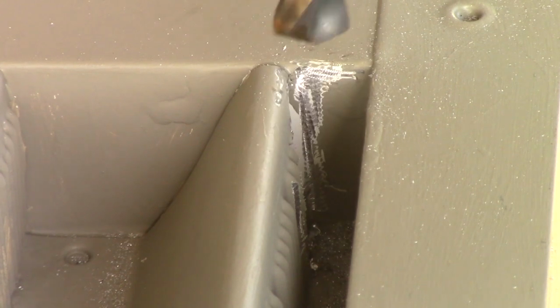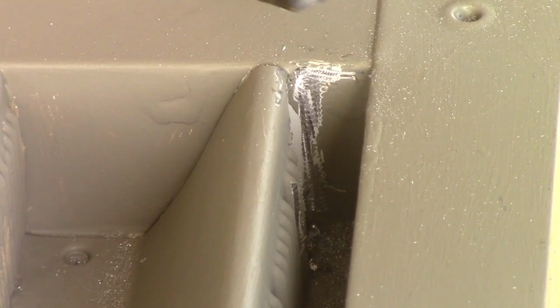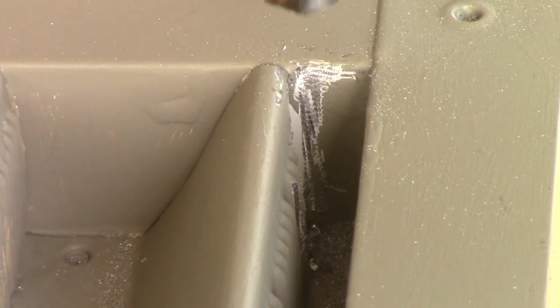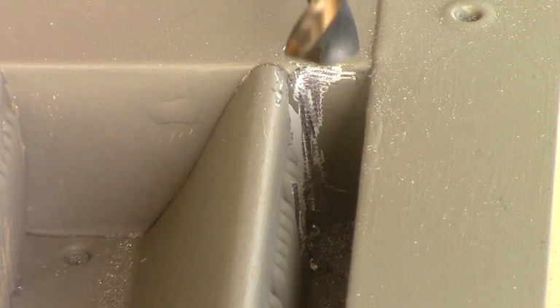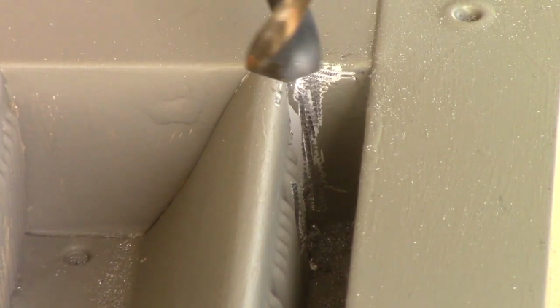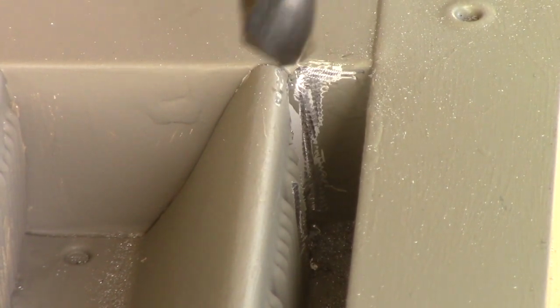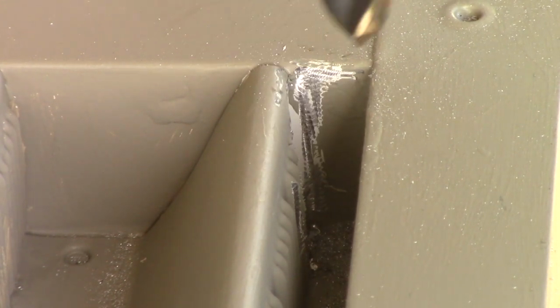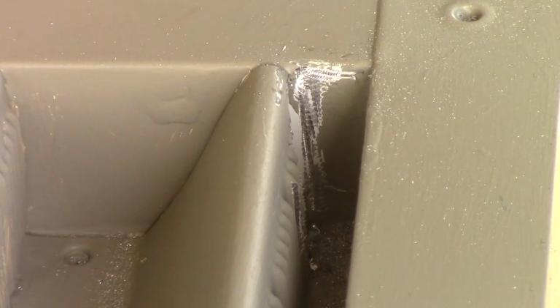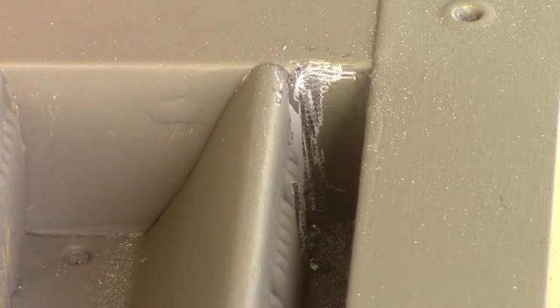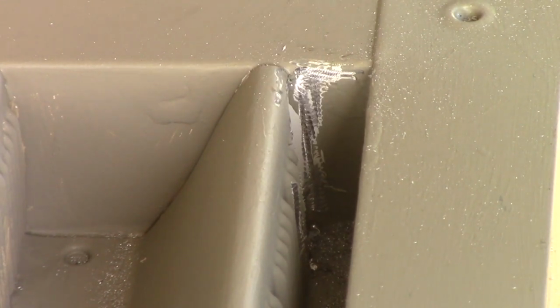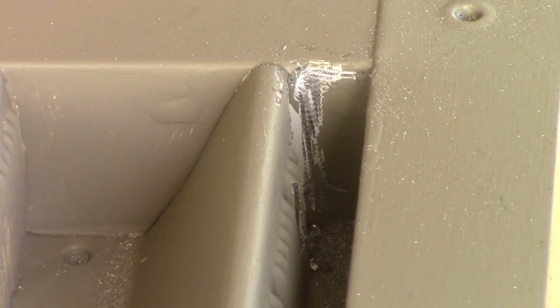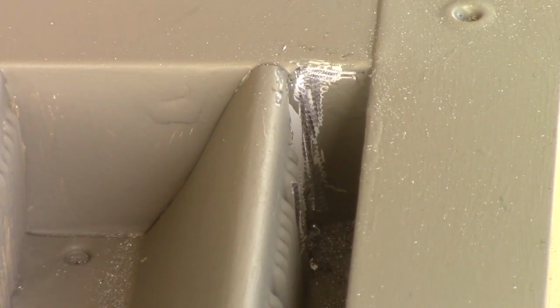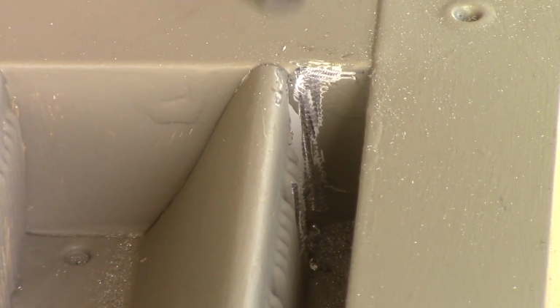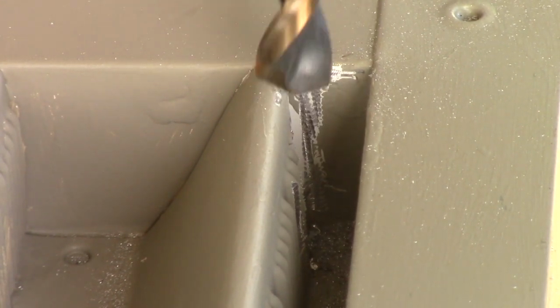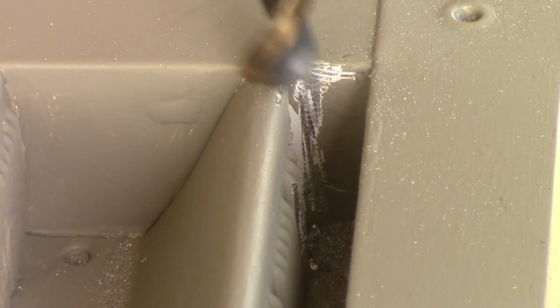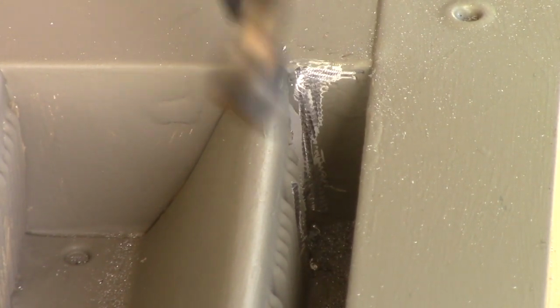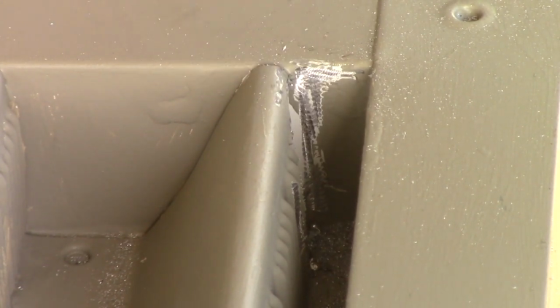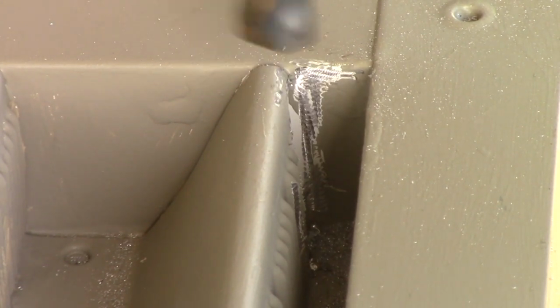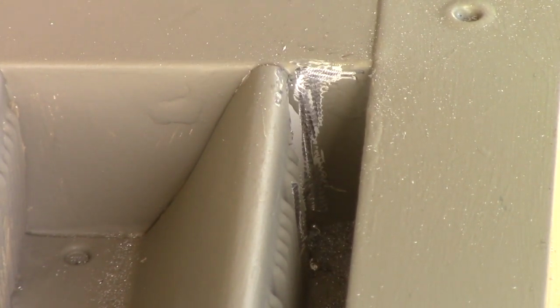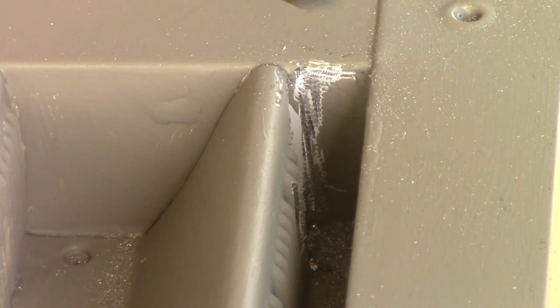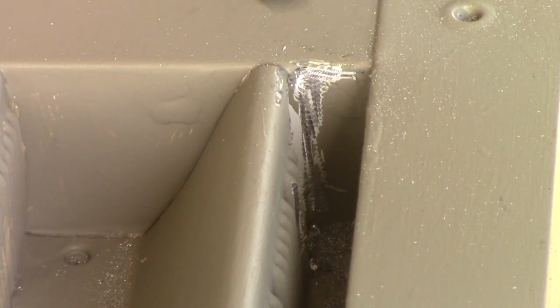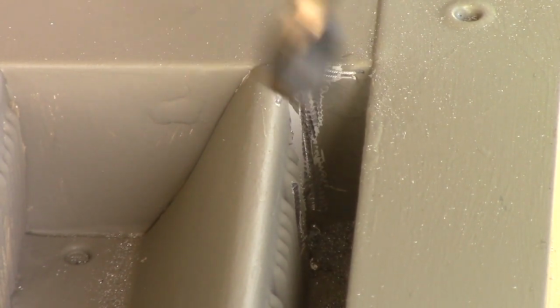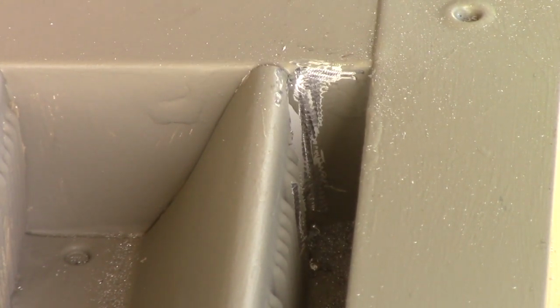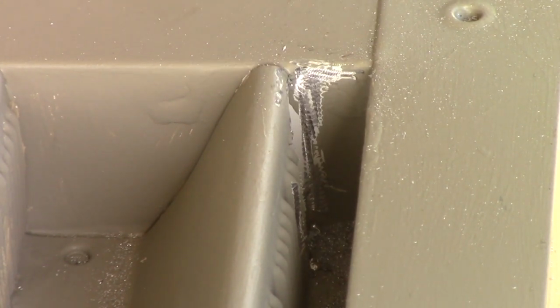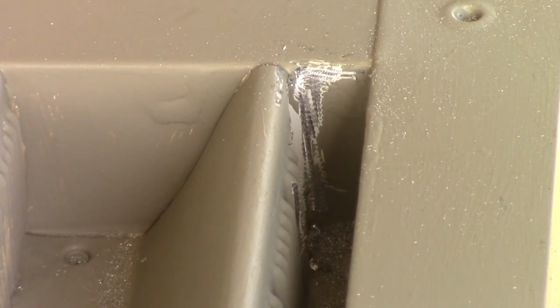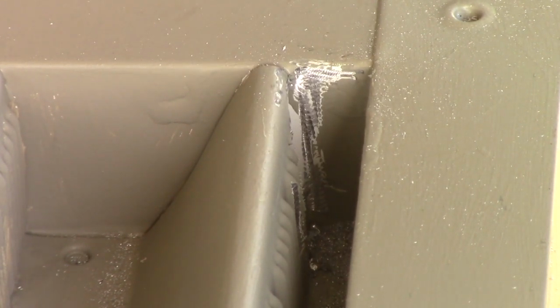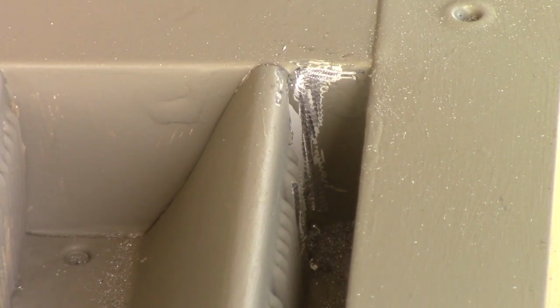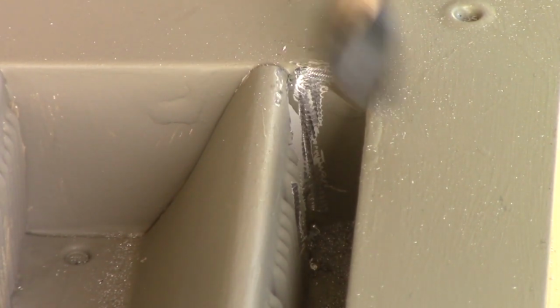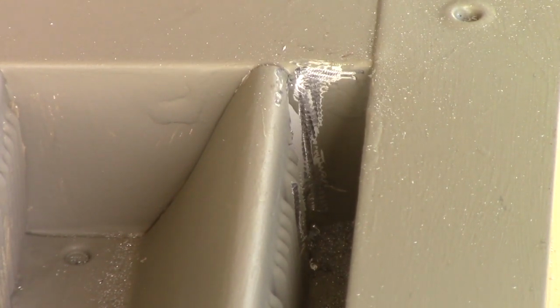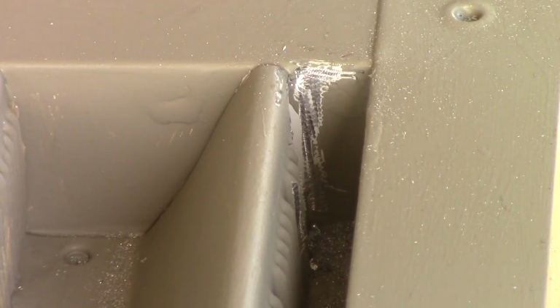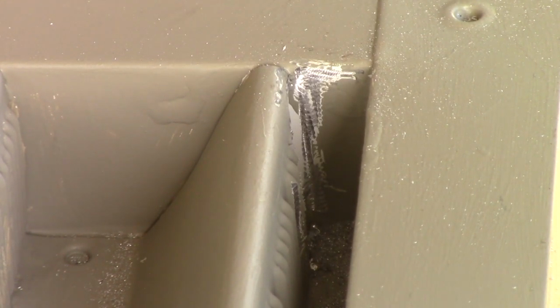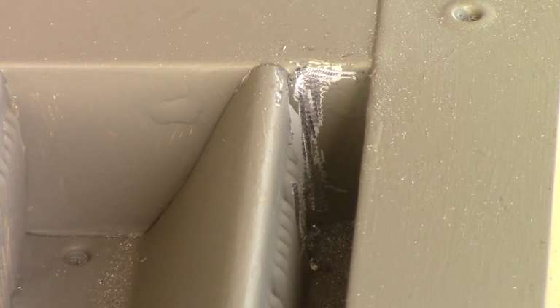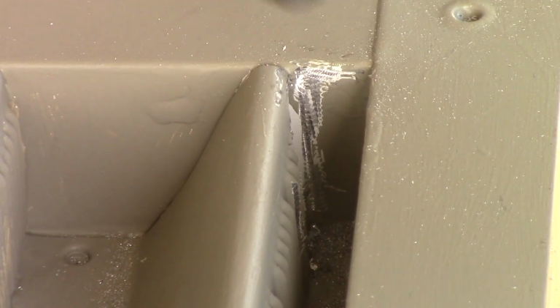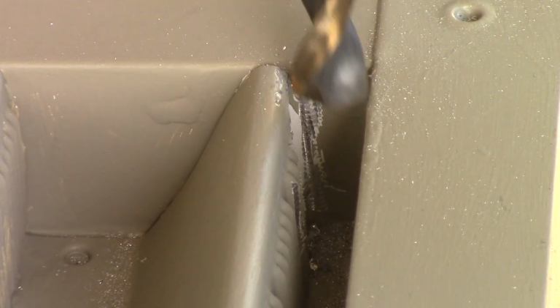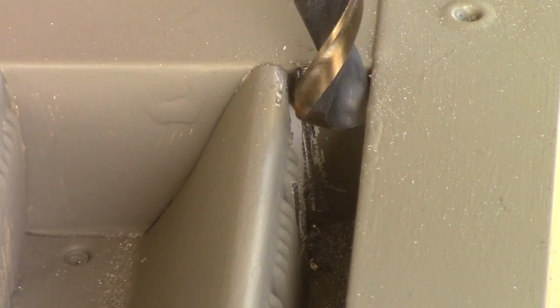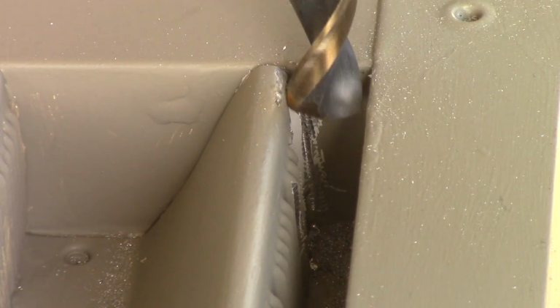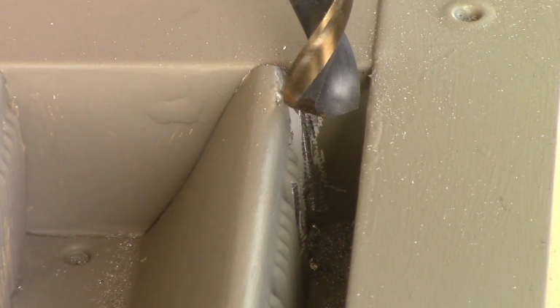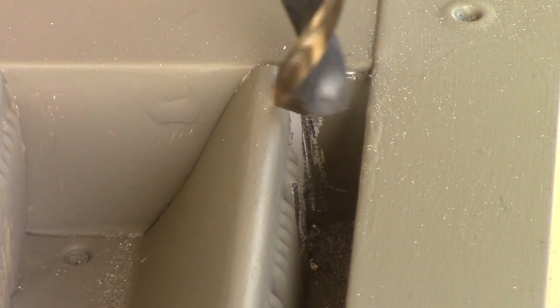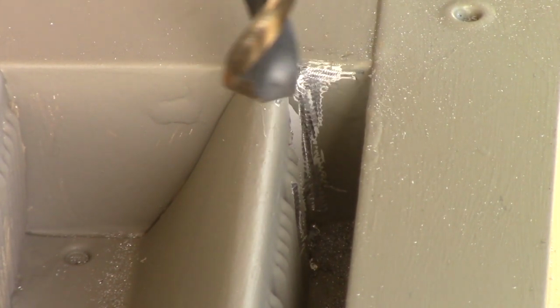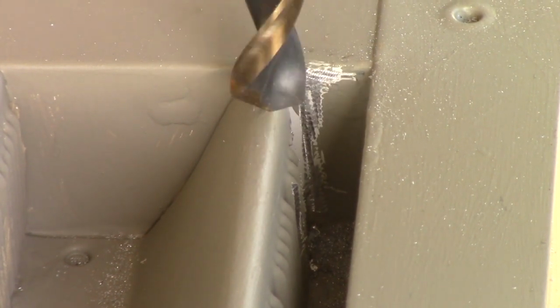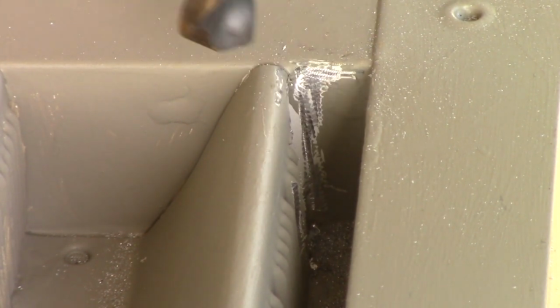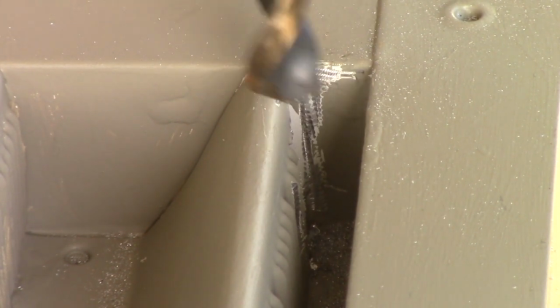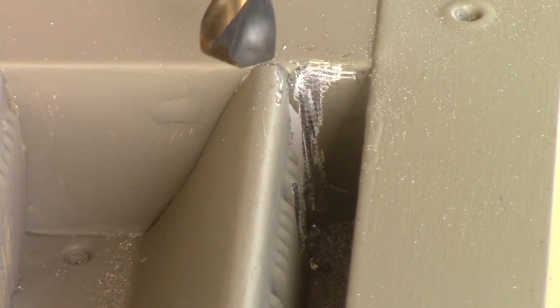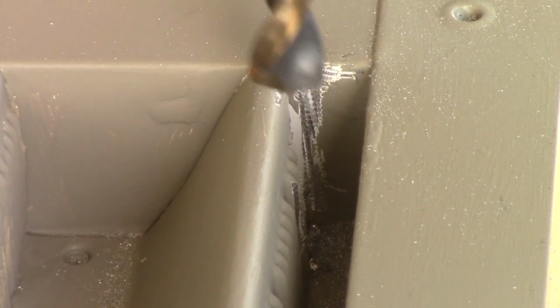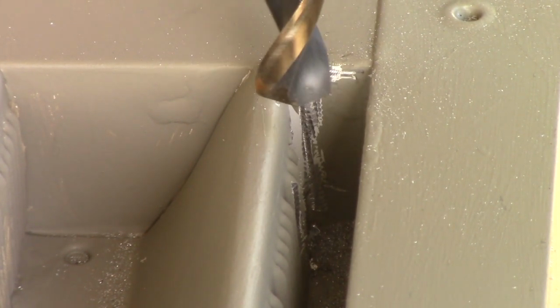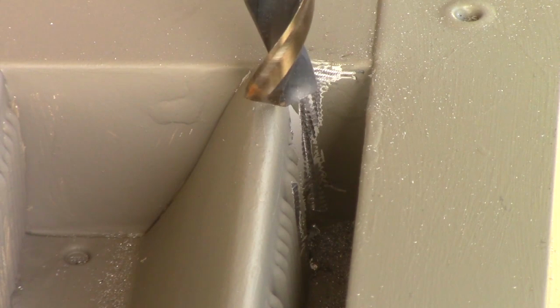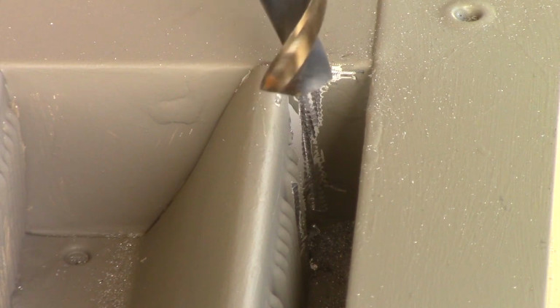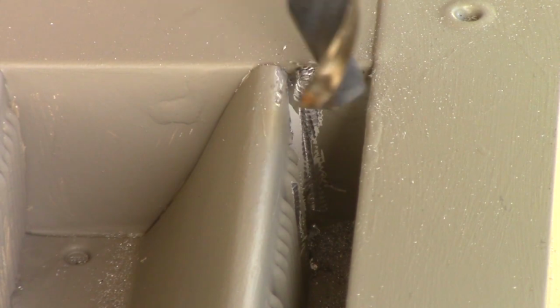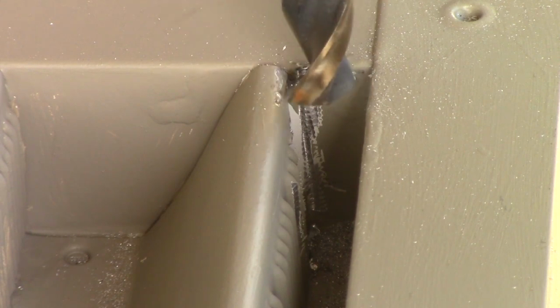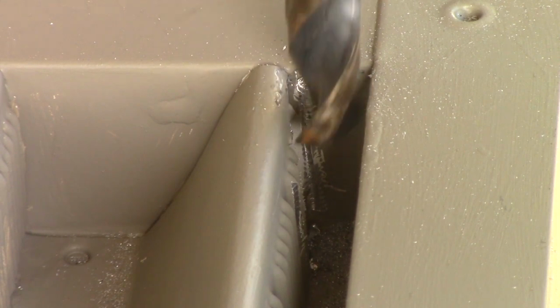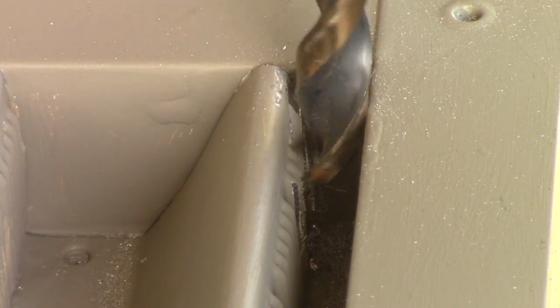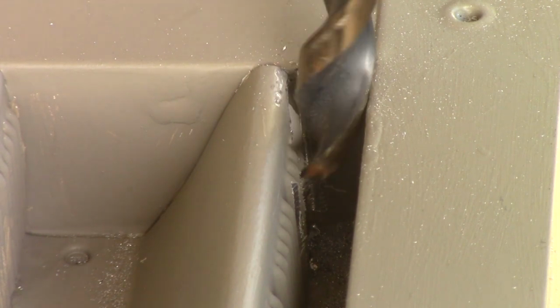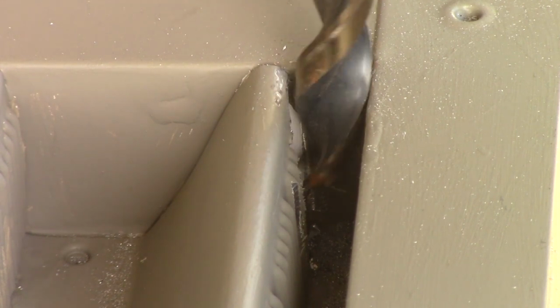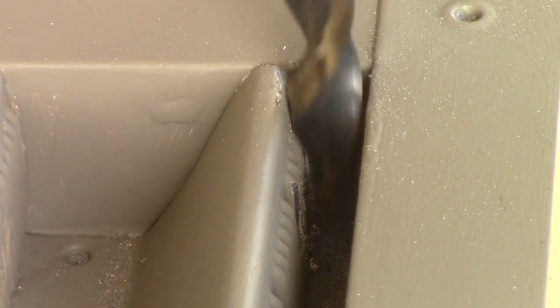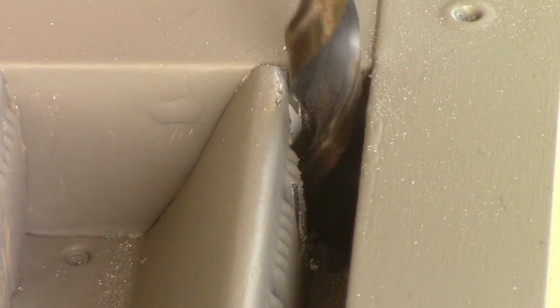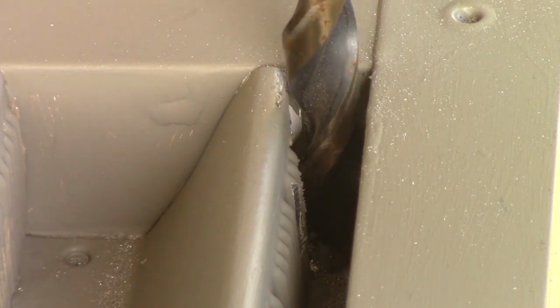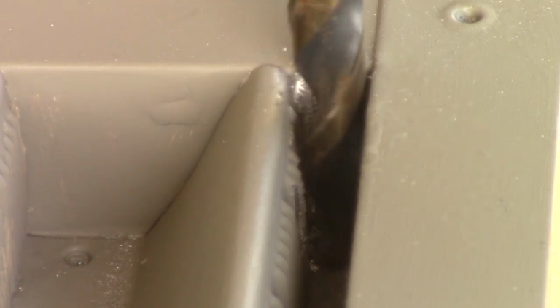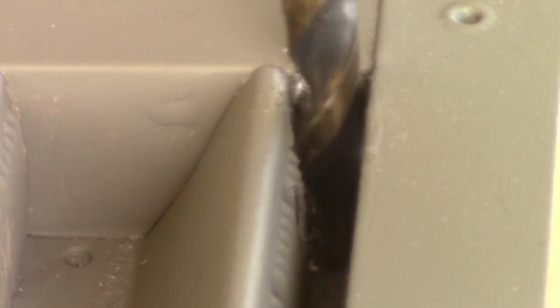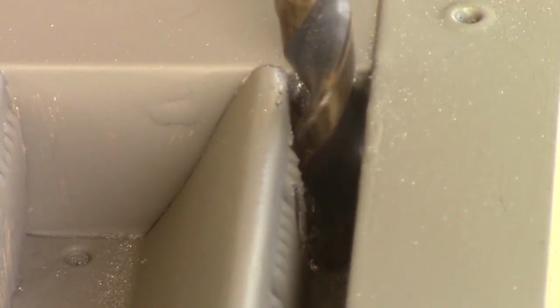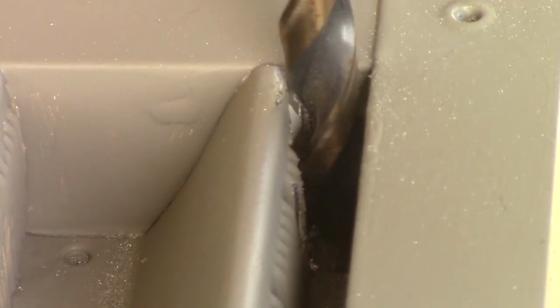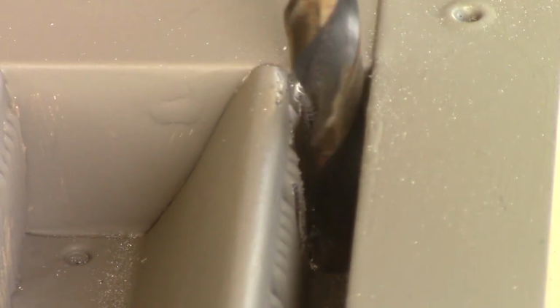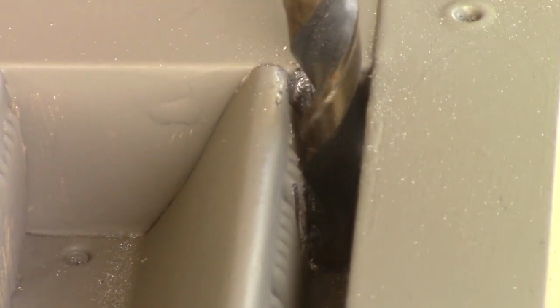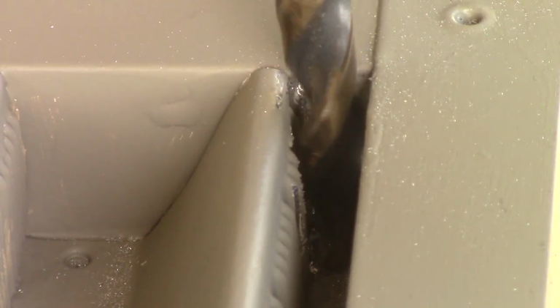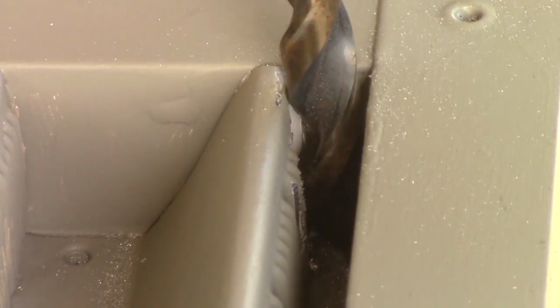If the drill bit were to get caught up in this thing — this material is real cheap — it would break all up, bend it up. So now that I can move it fairly freely...